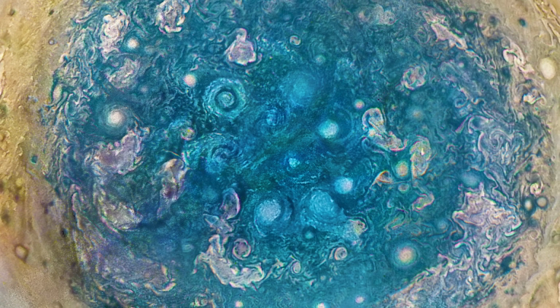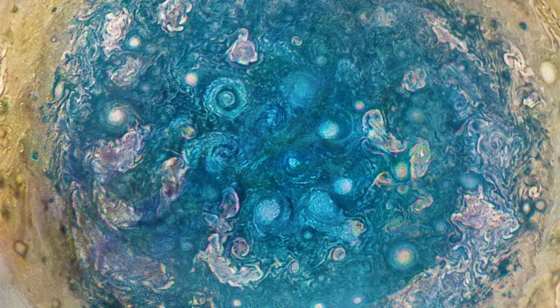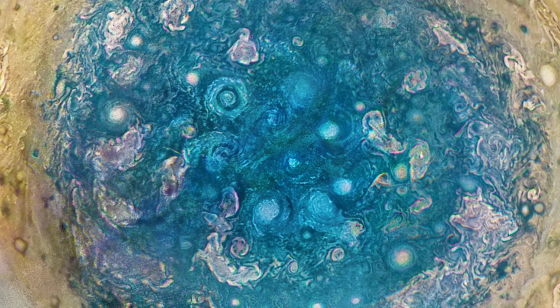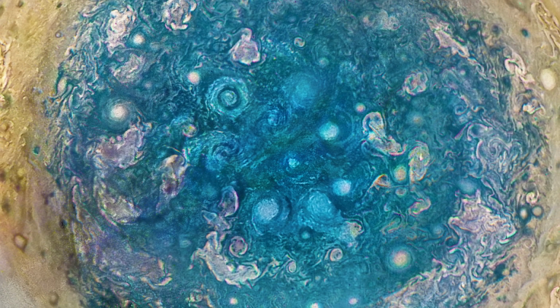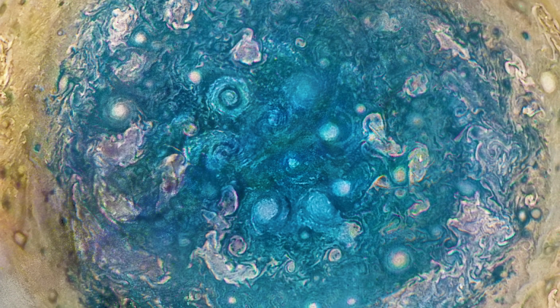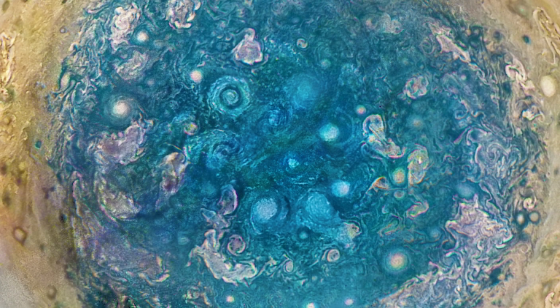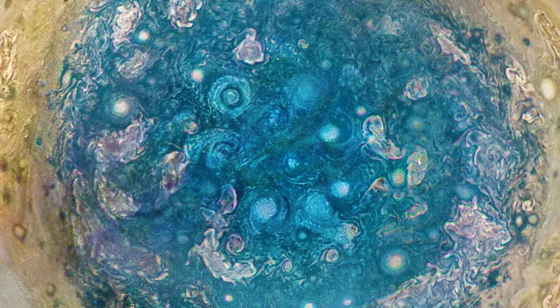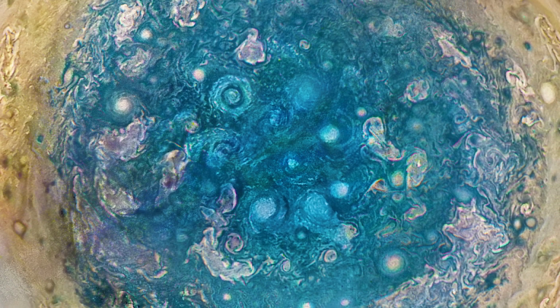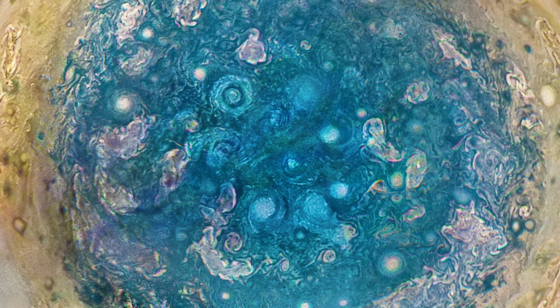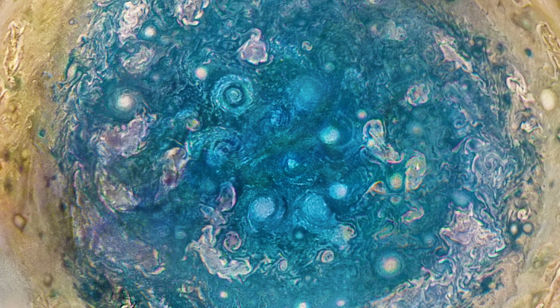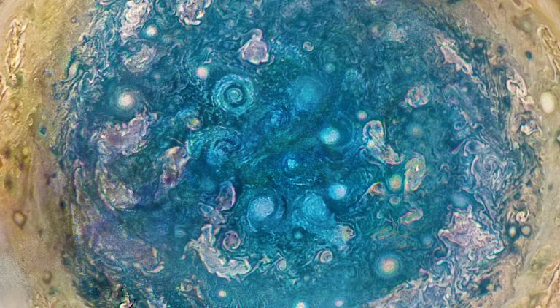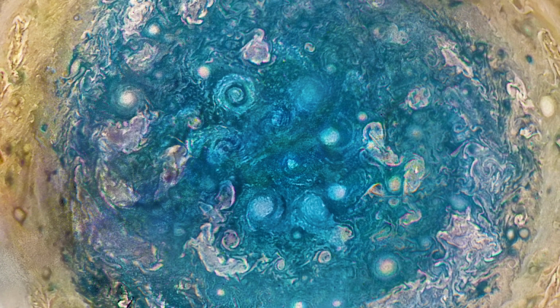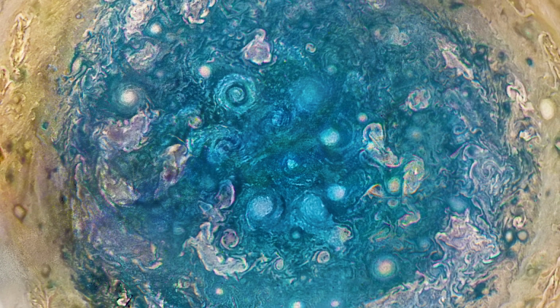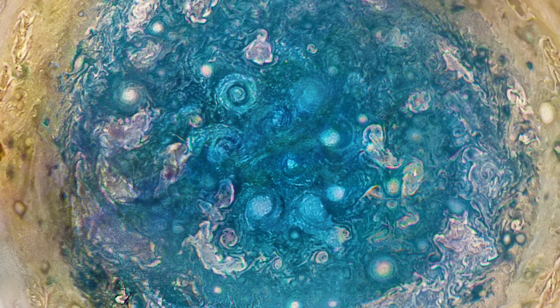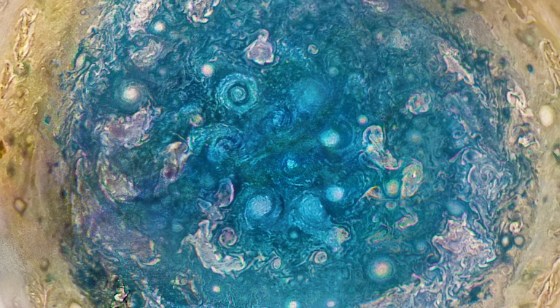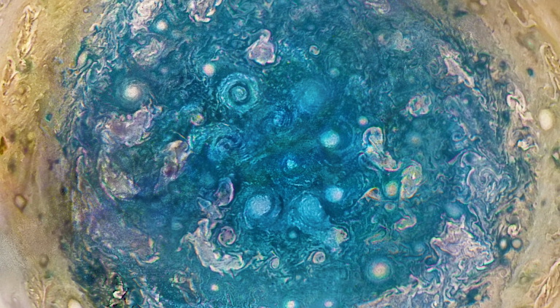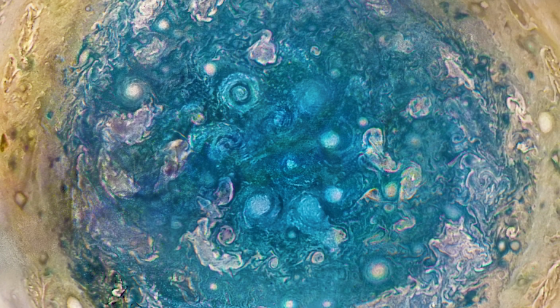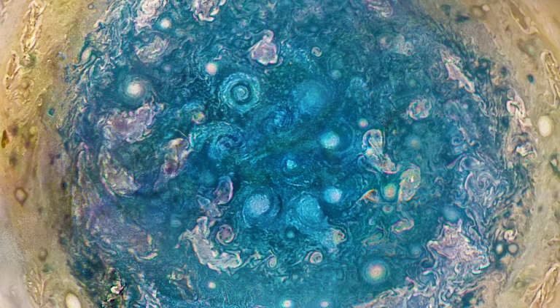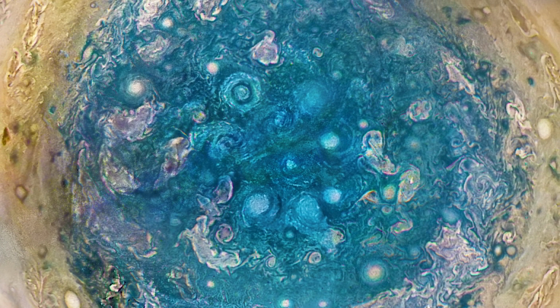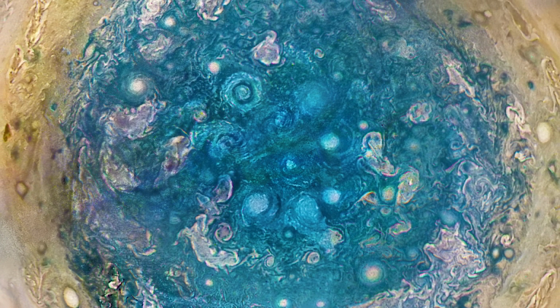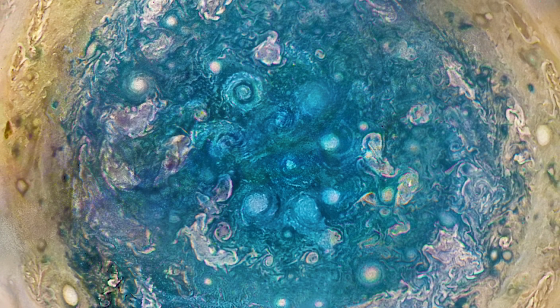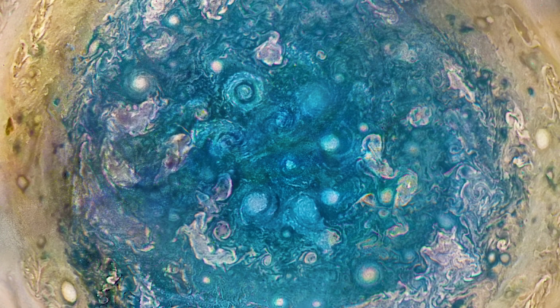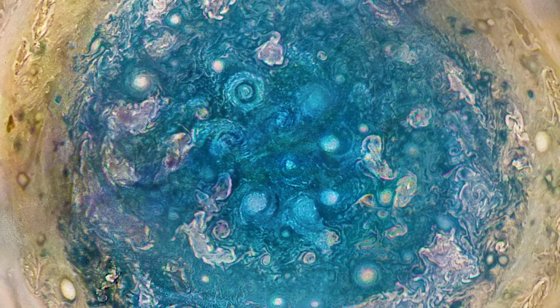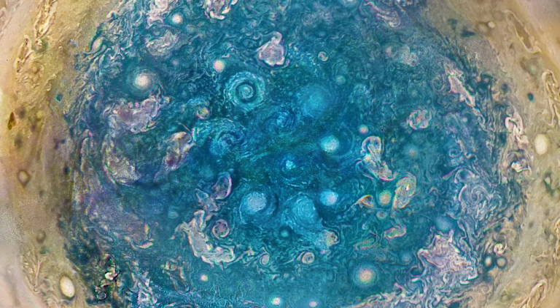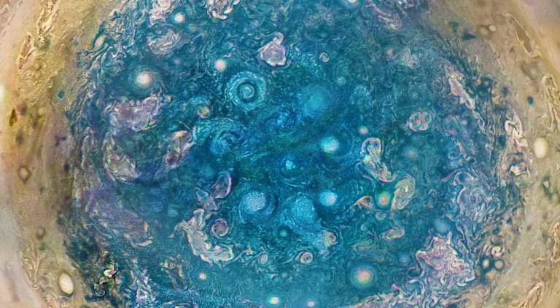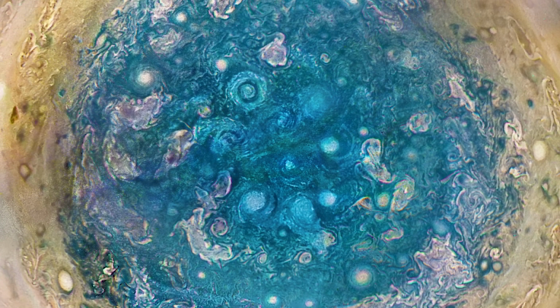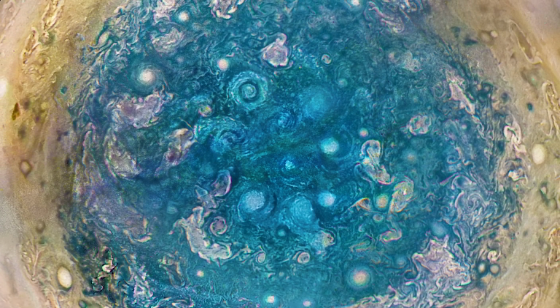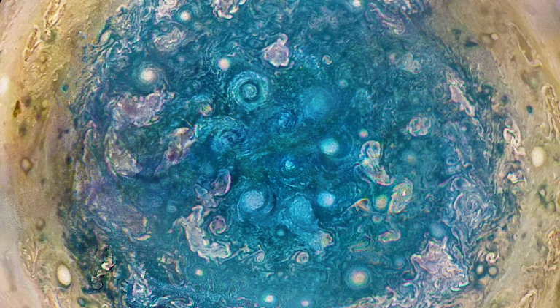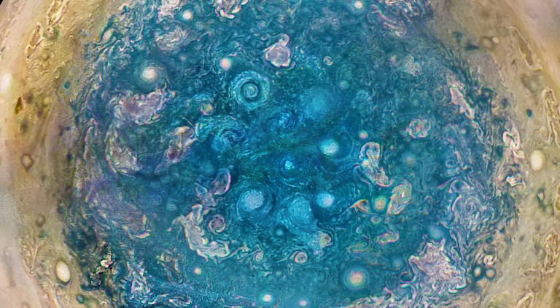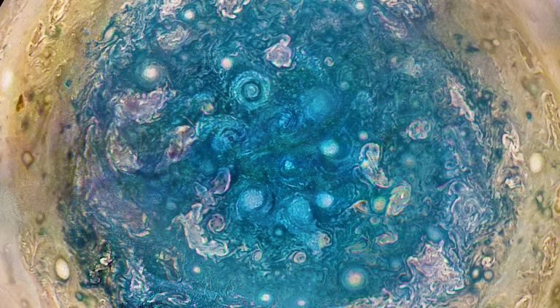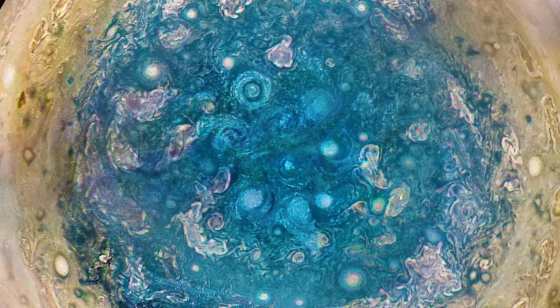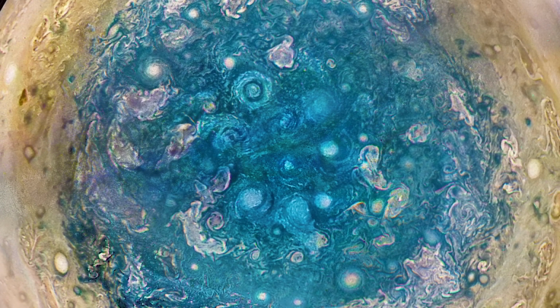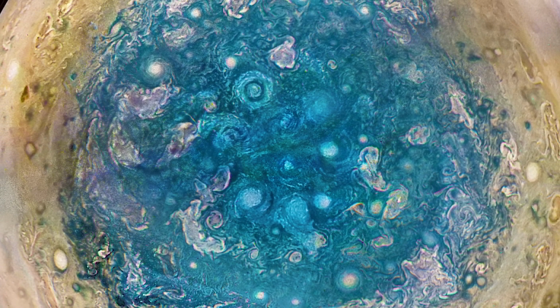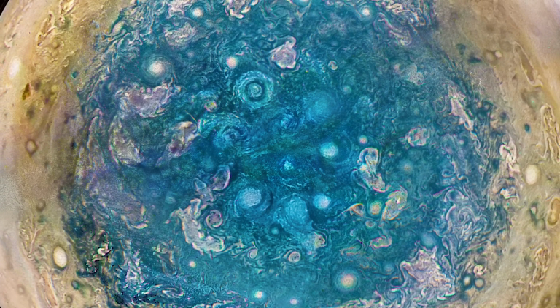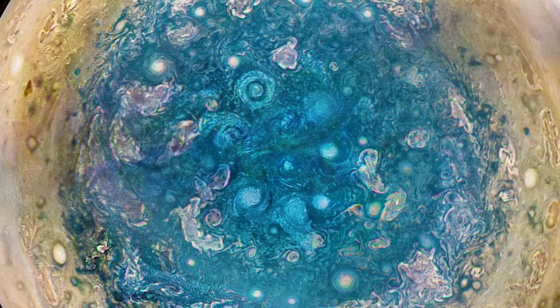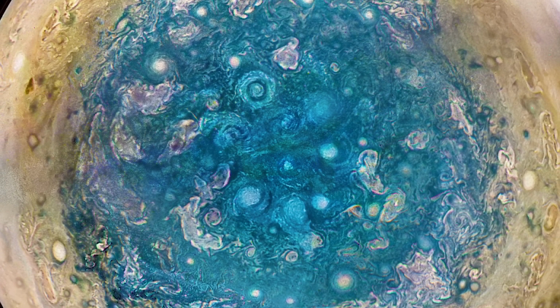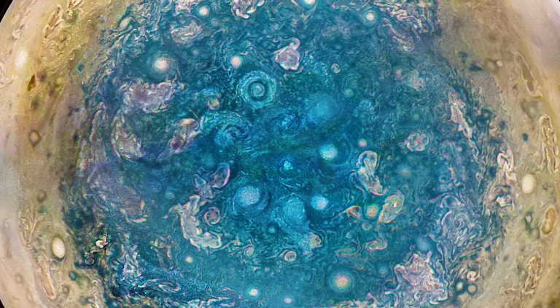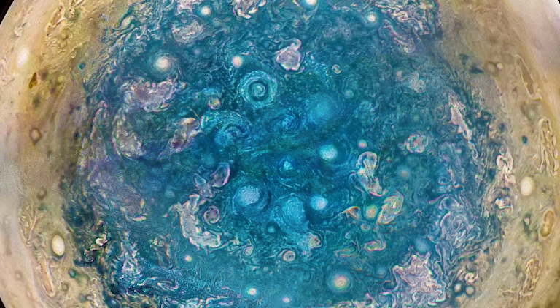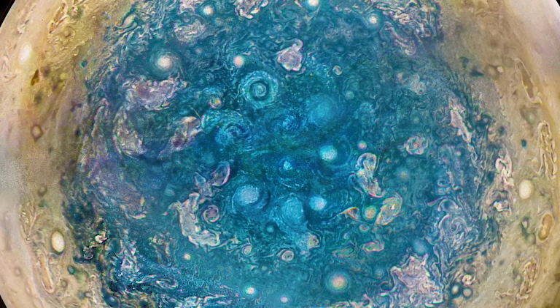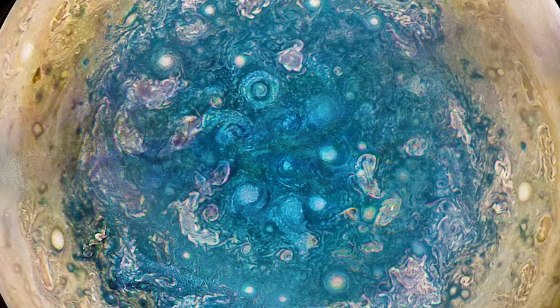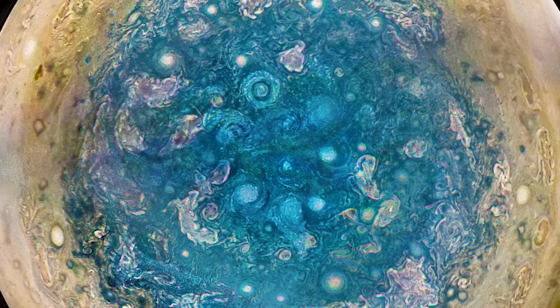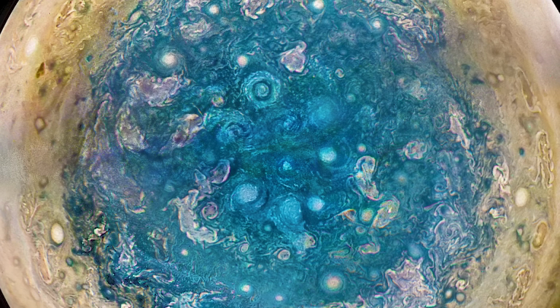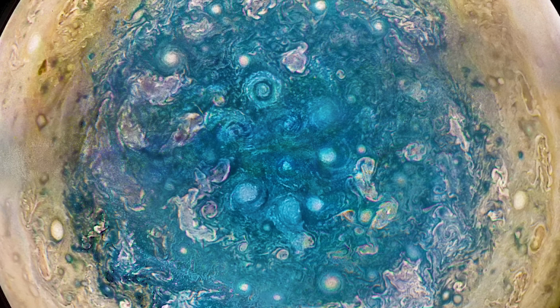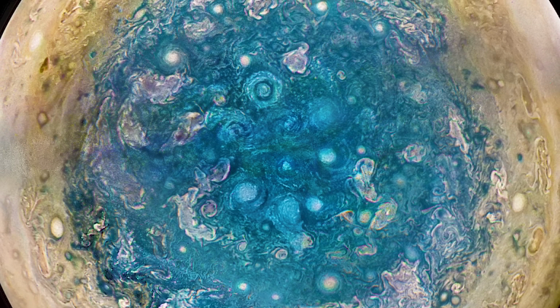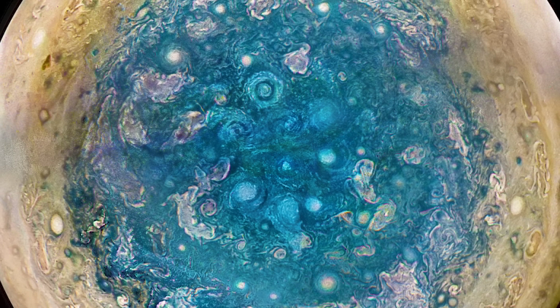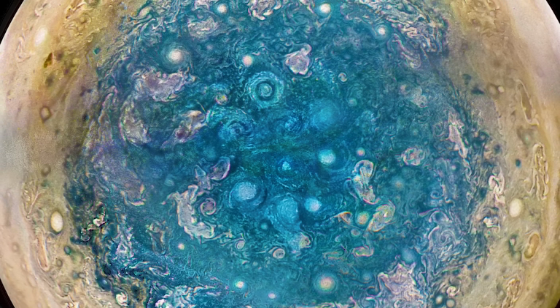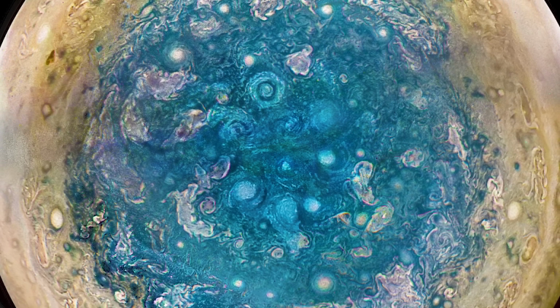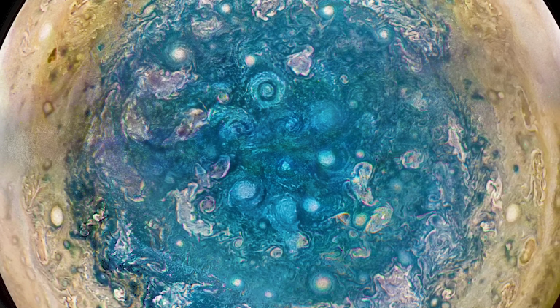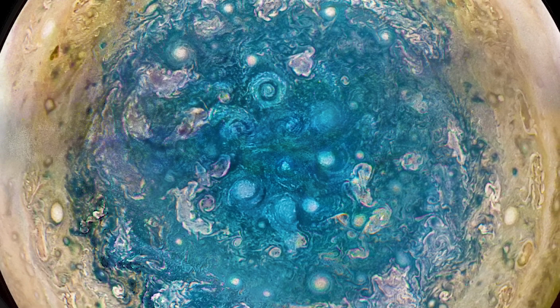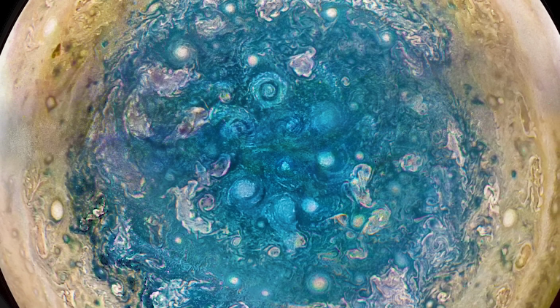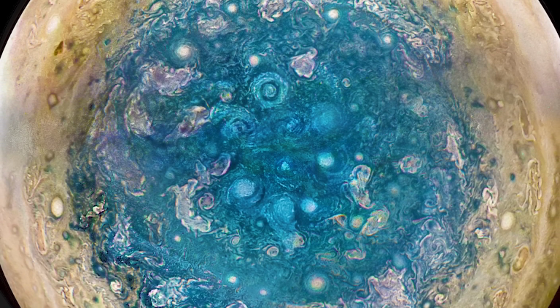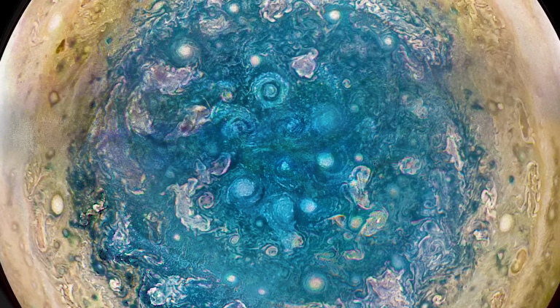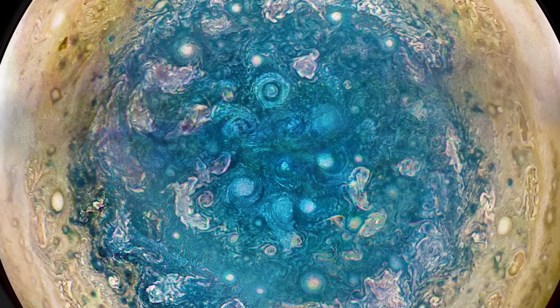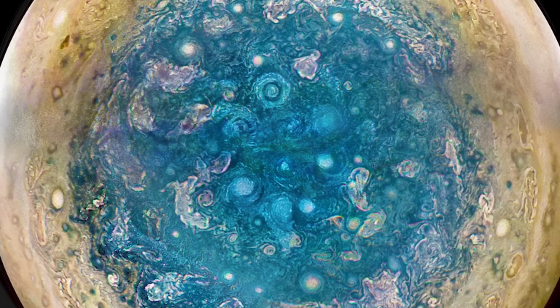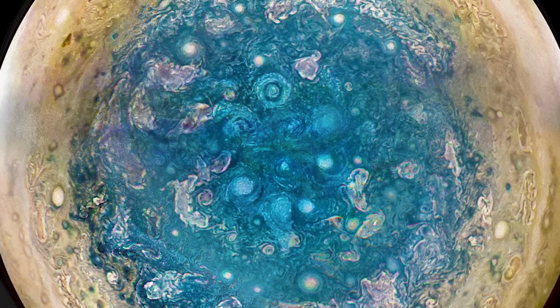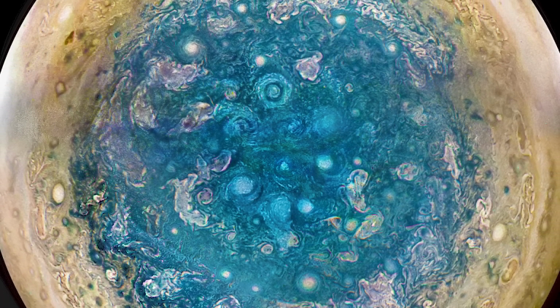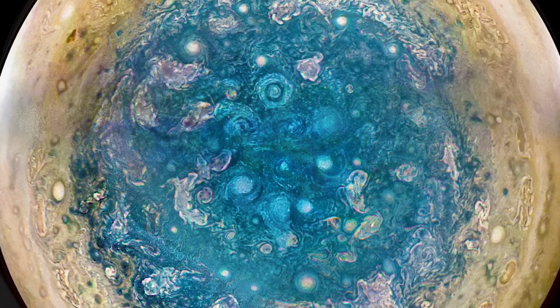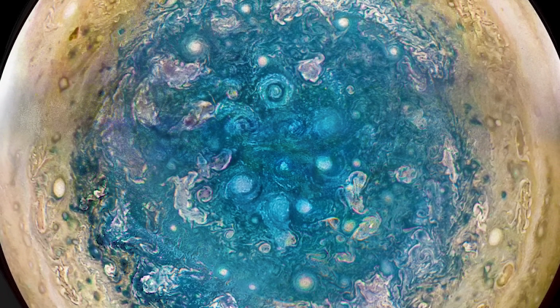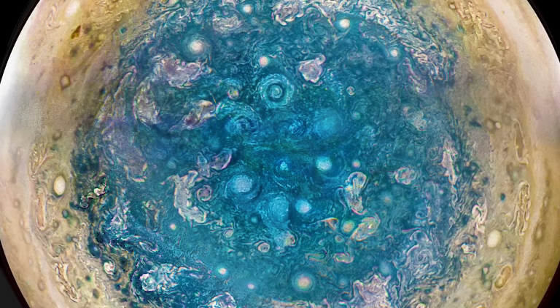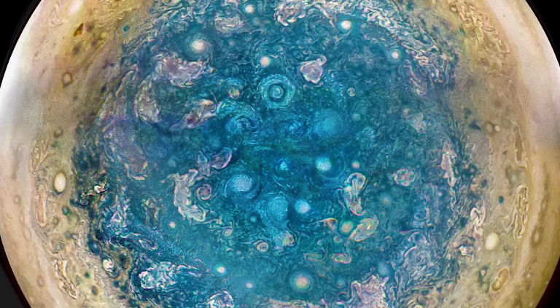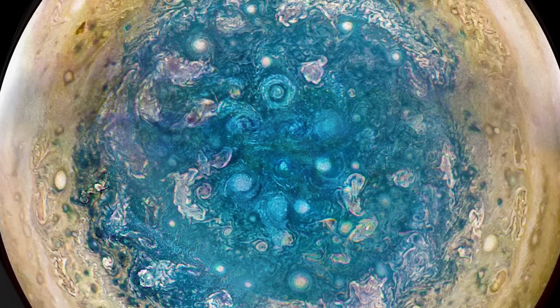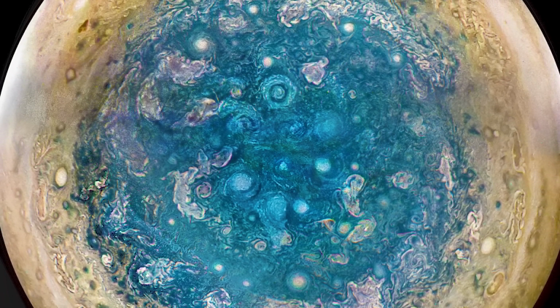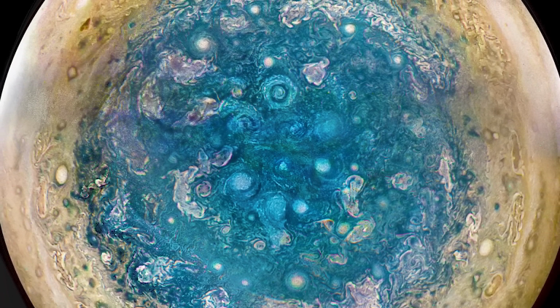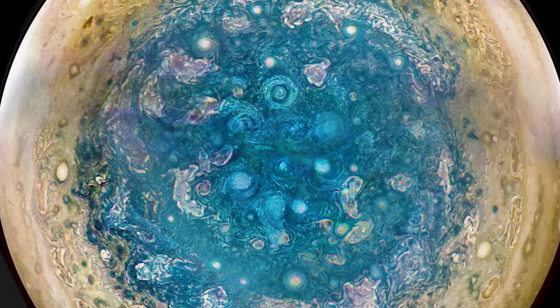Cyclones, which may span 1,000 kilometers — 620 miles — are responsible for their remarkable oval-shaped characteristics.